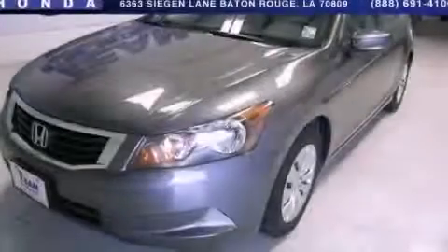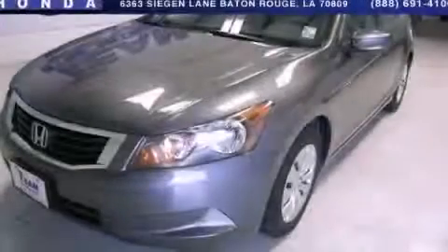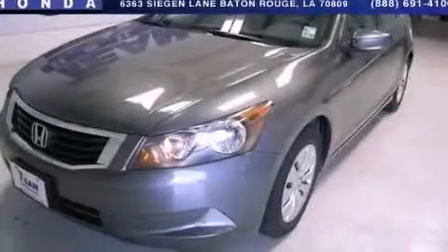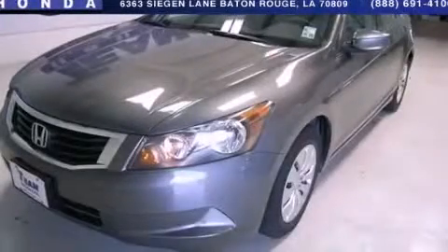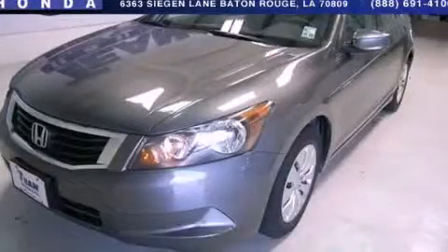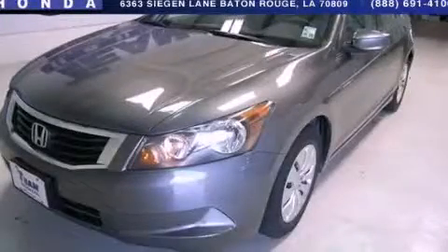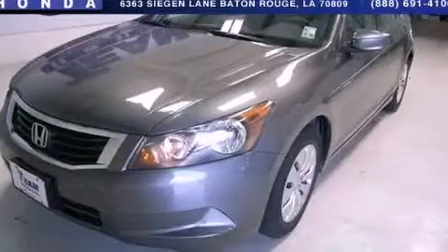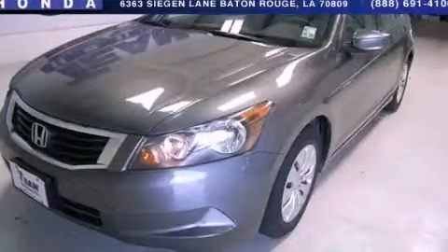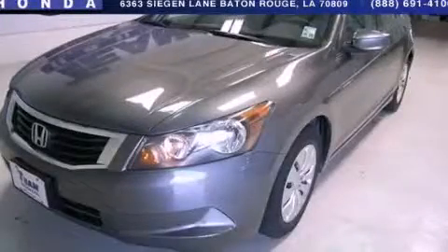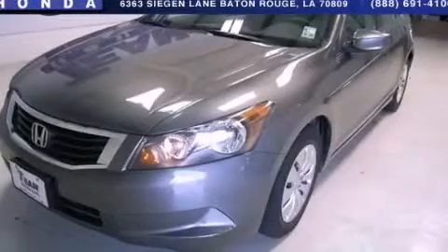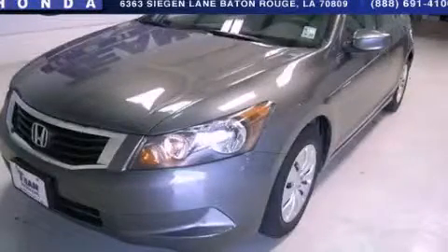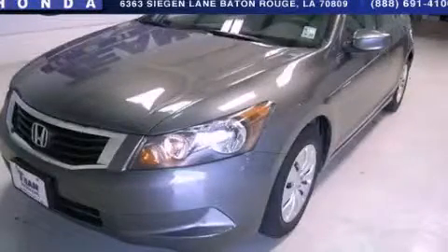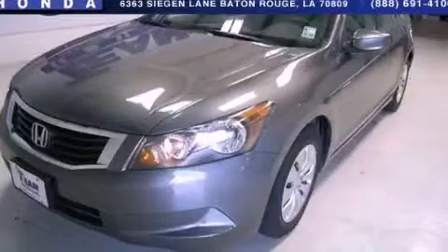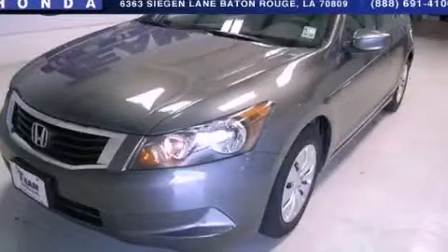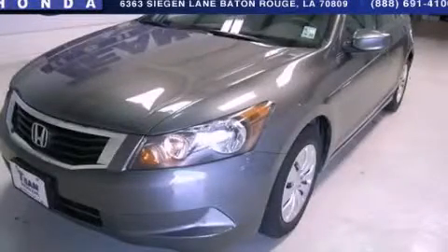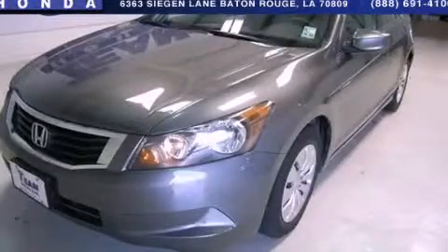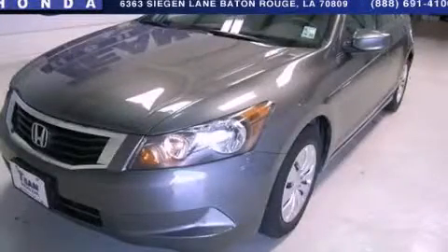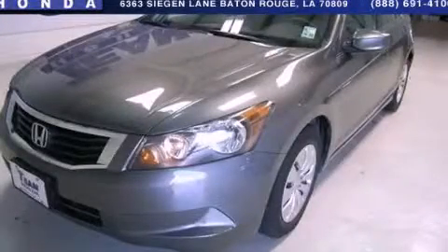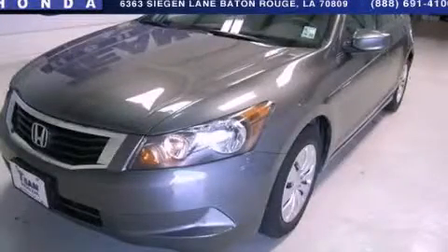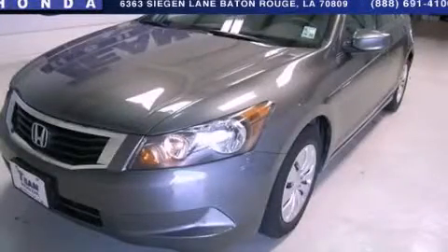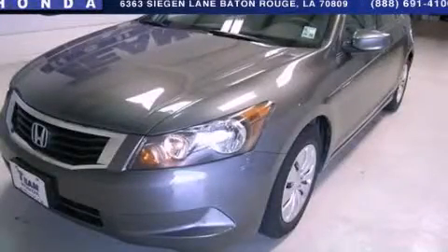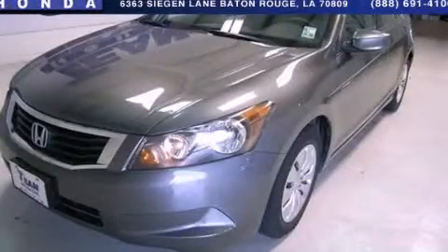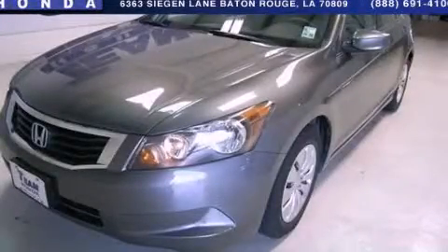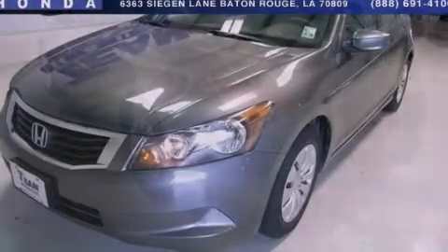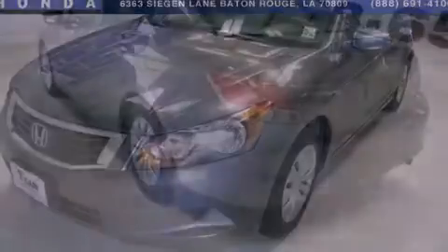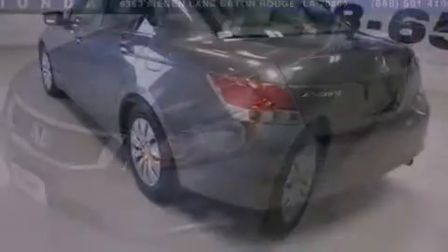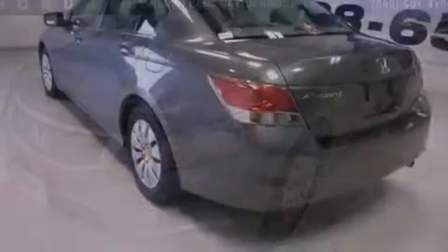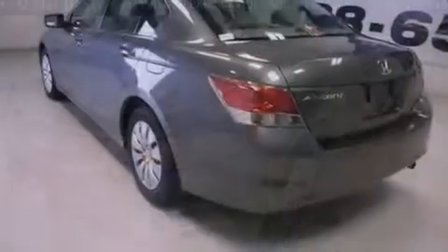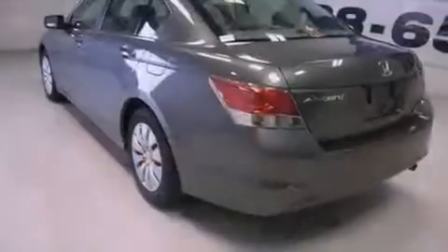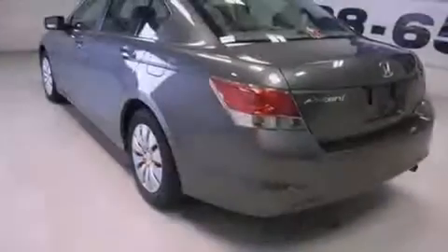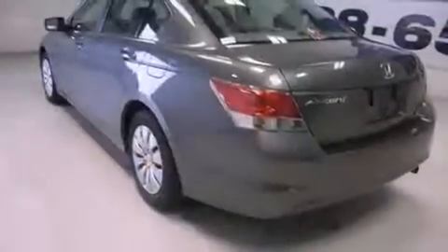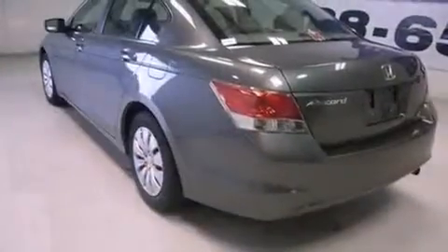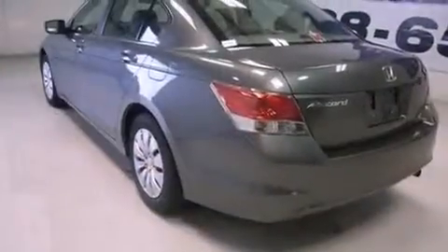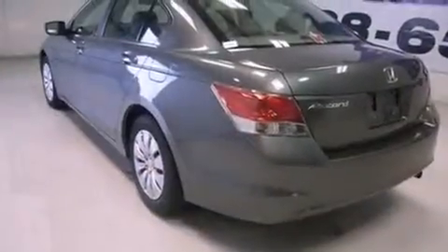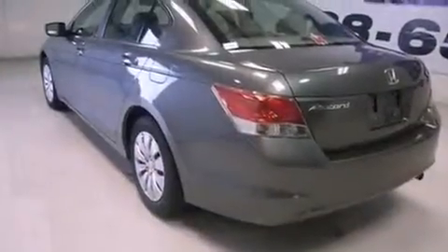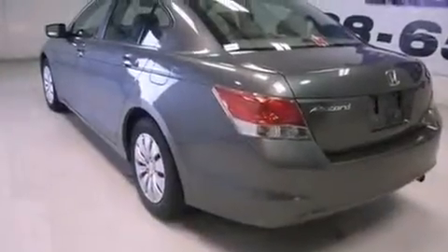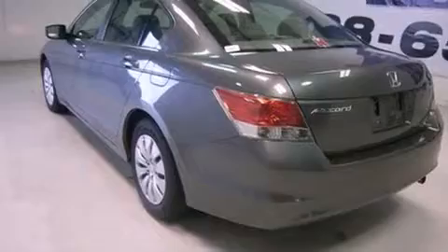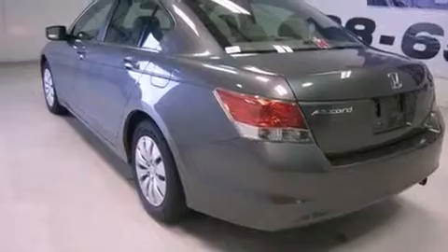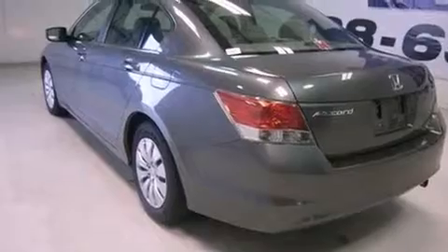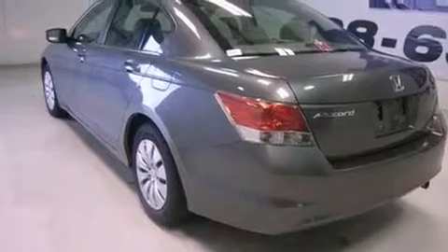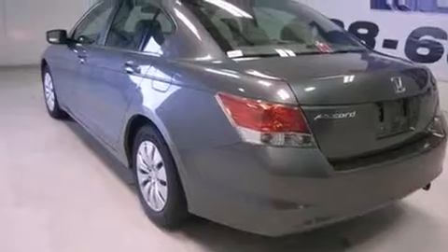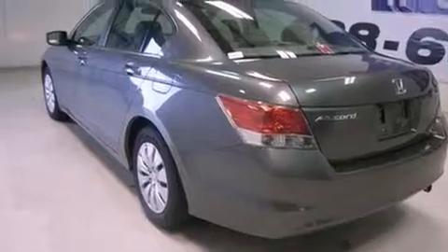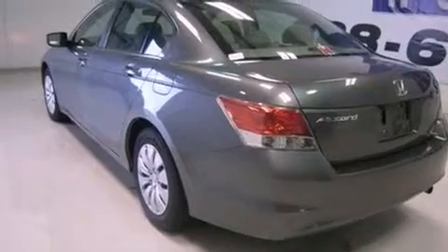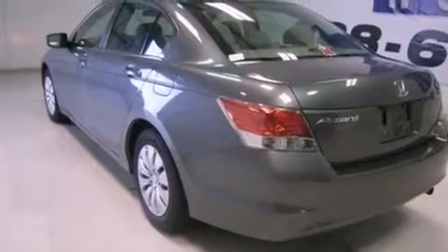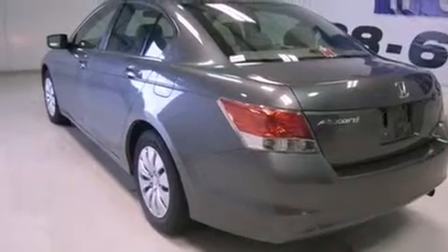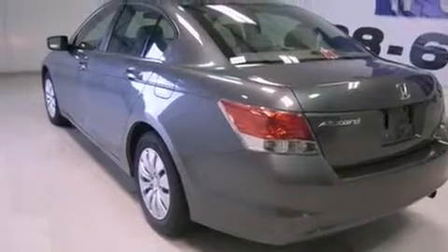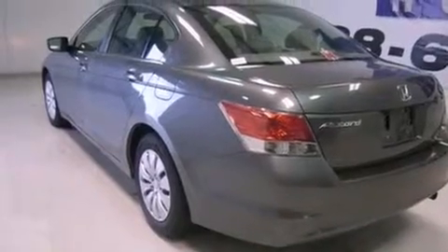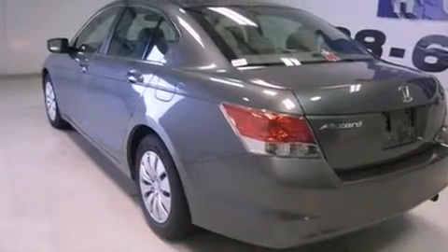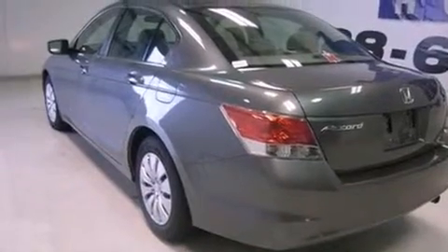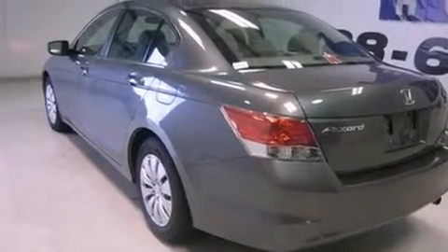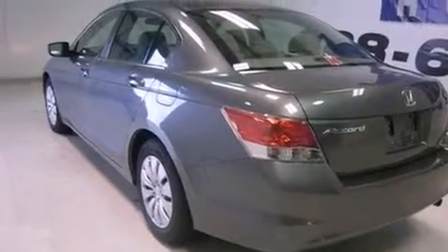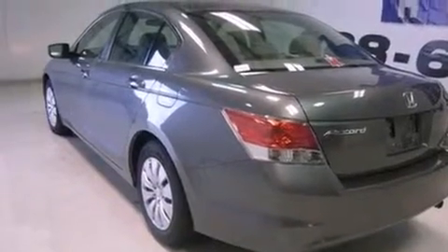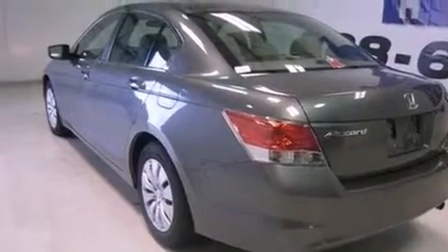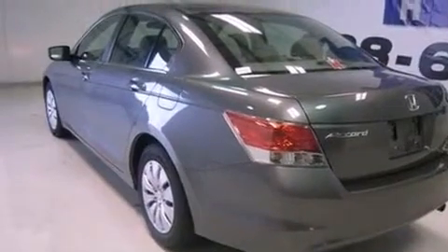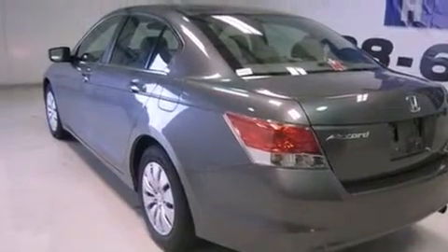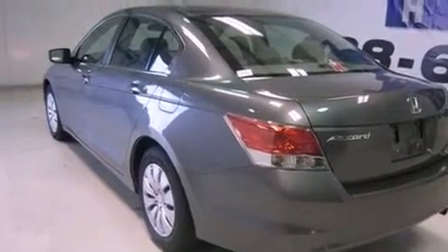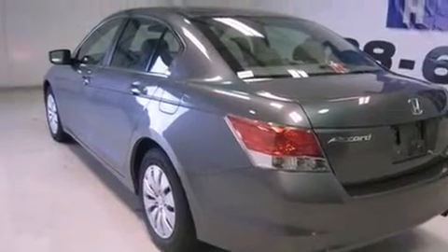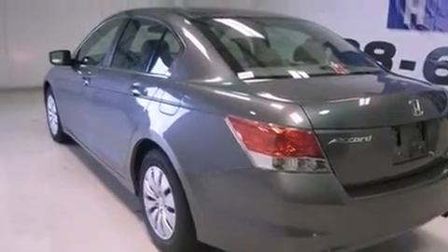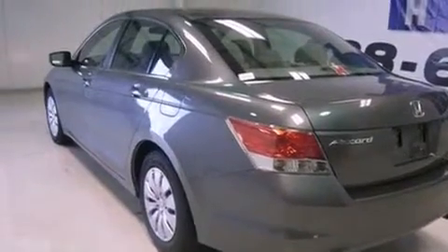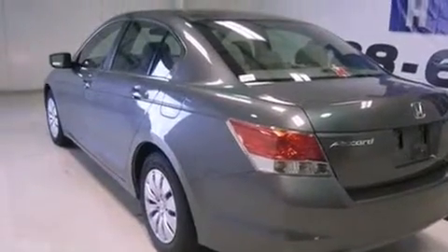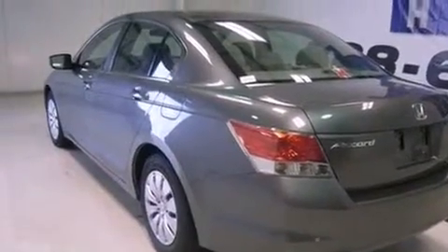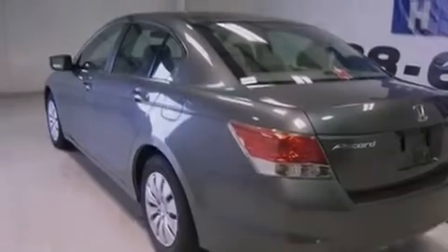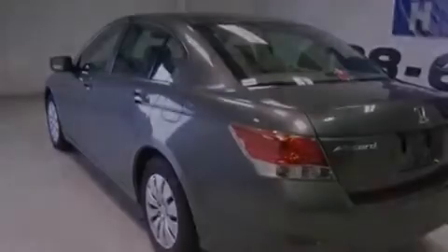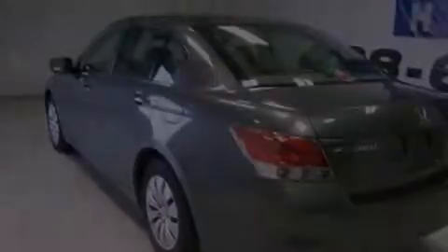This is a 2009 Honda Accord. It has a 2.4-liter 4-cylinder engine and a 5-speed automatic transmission.